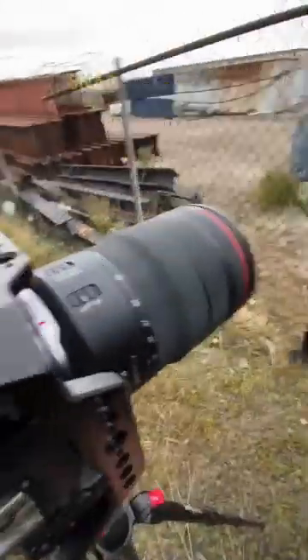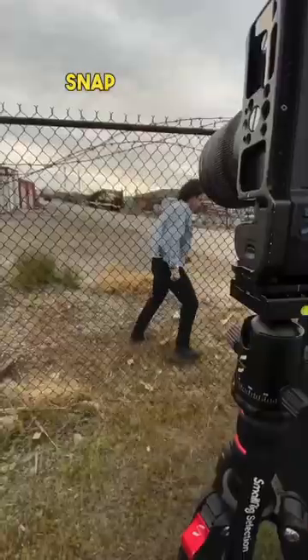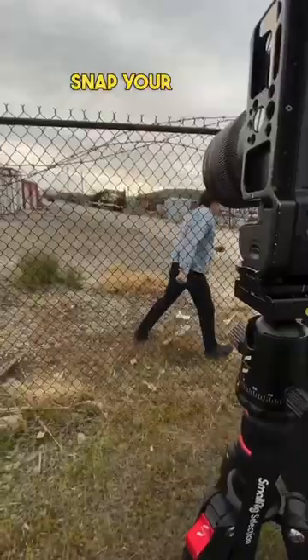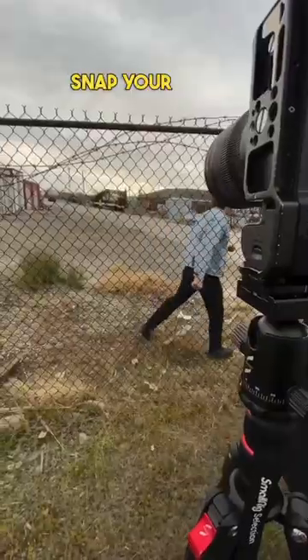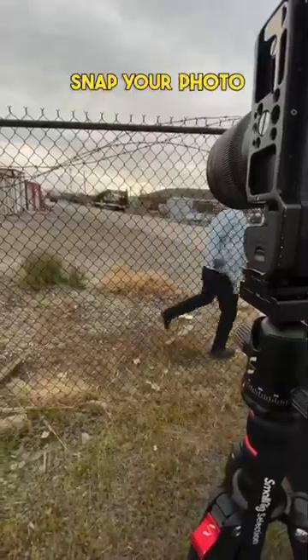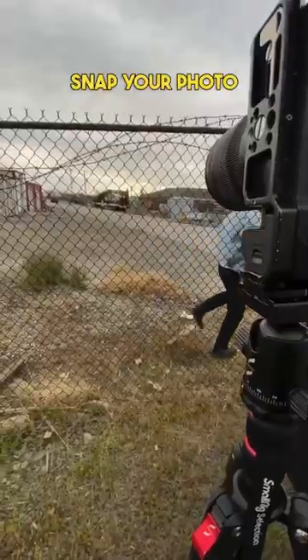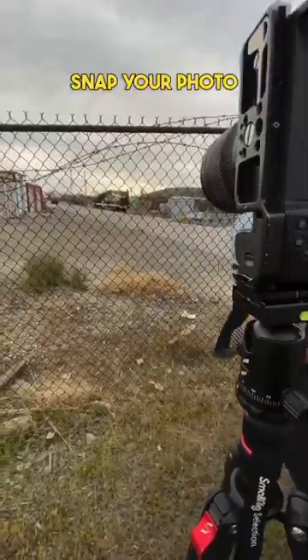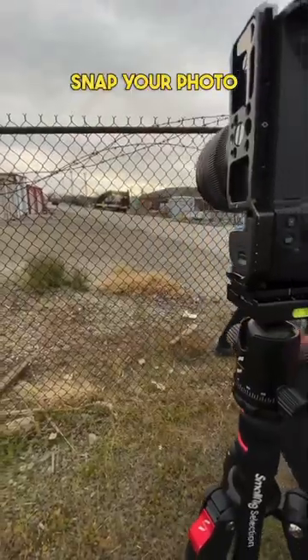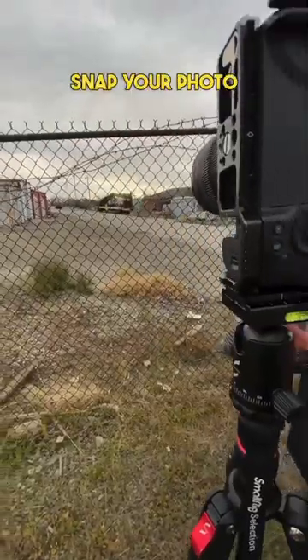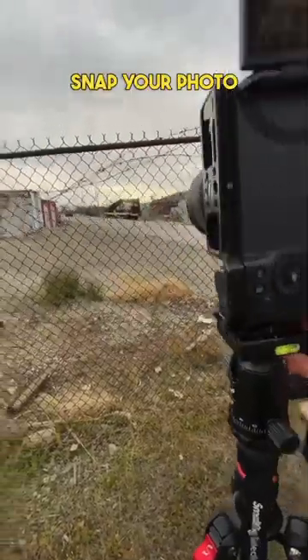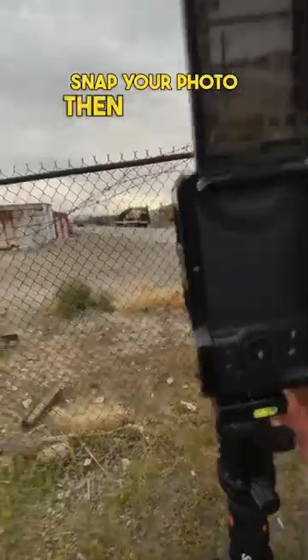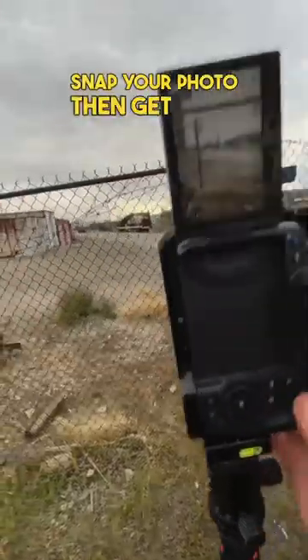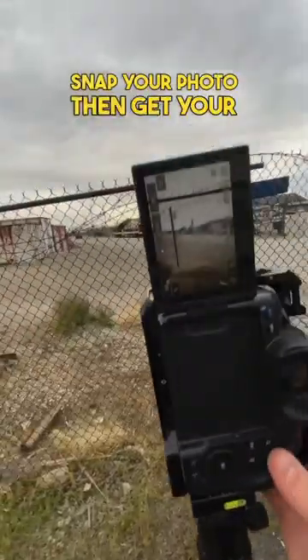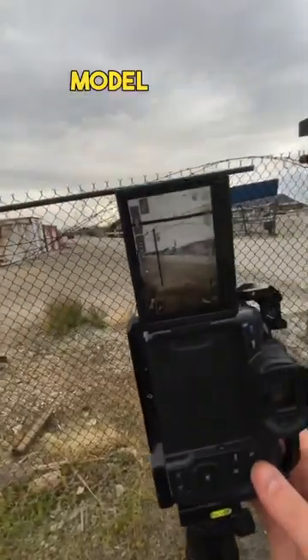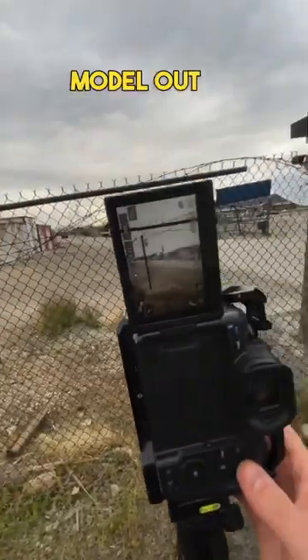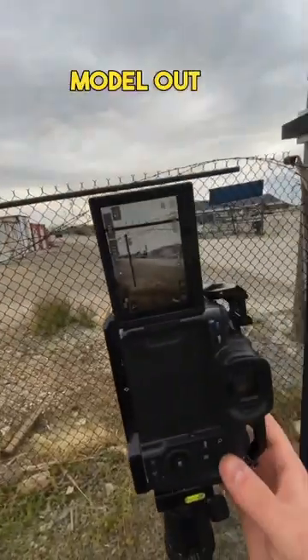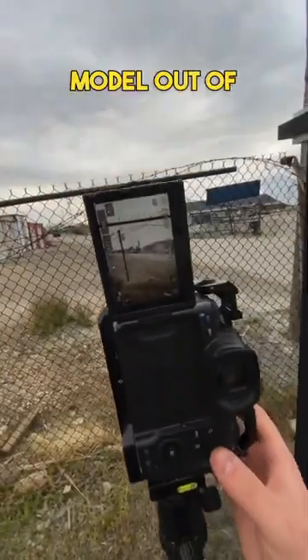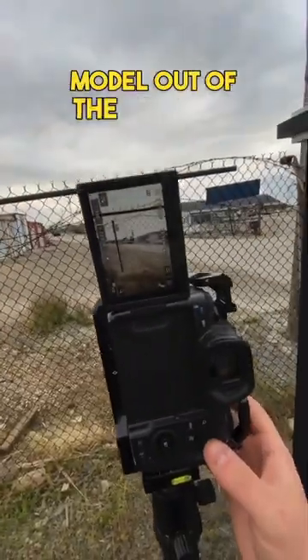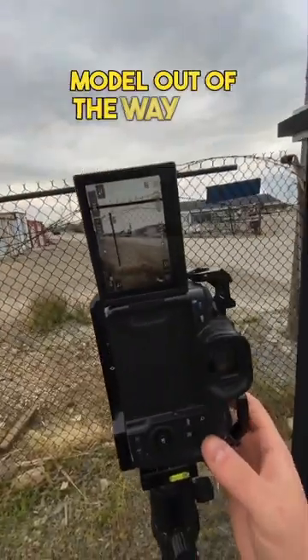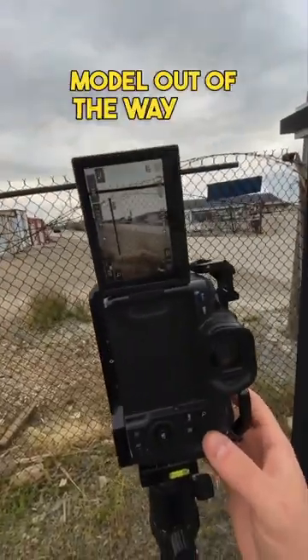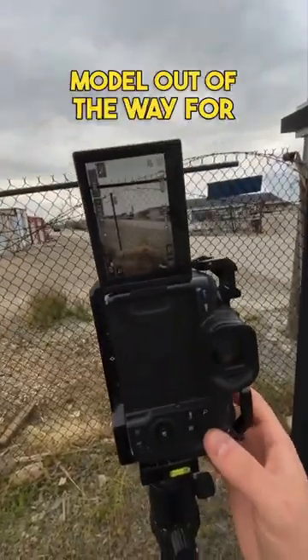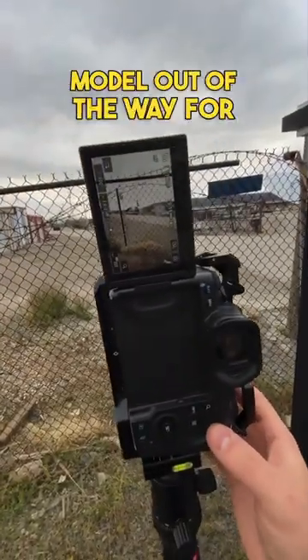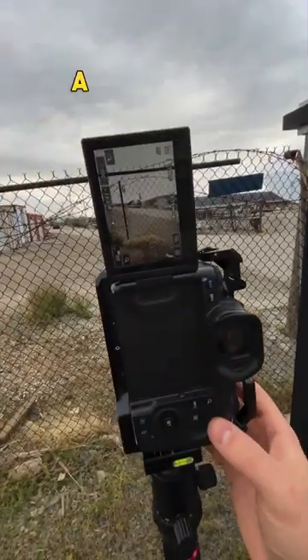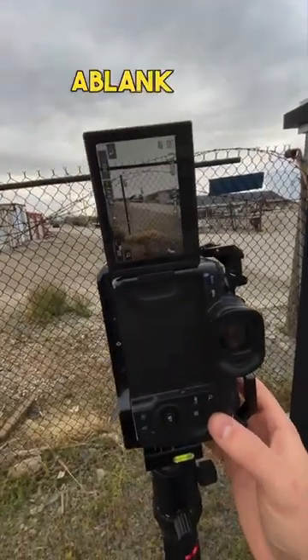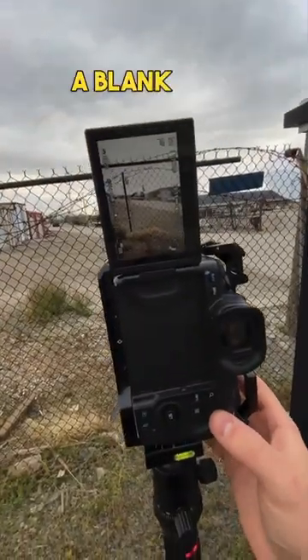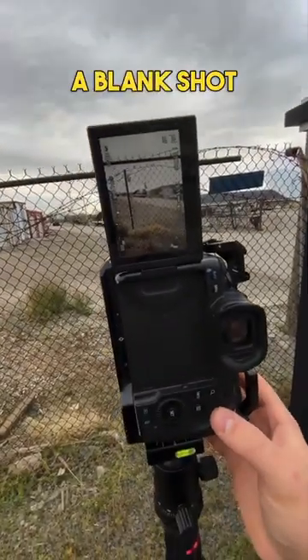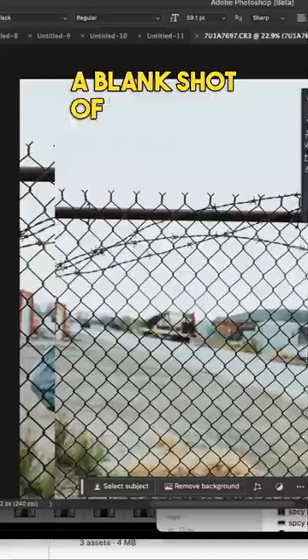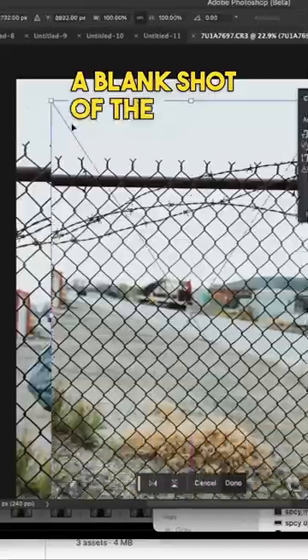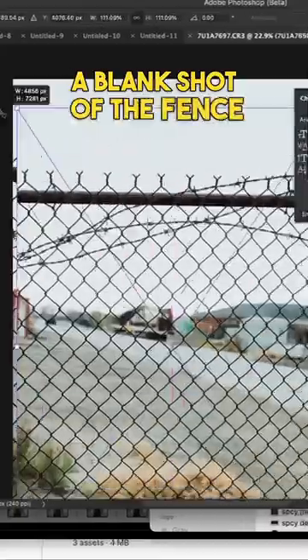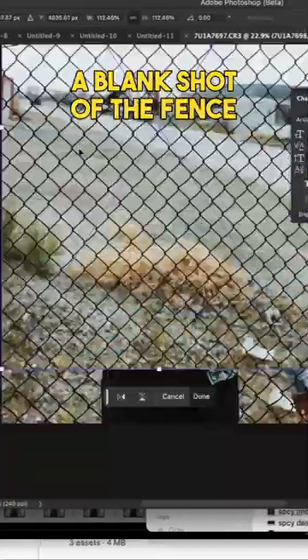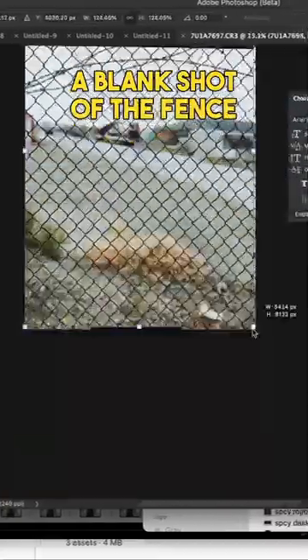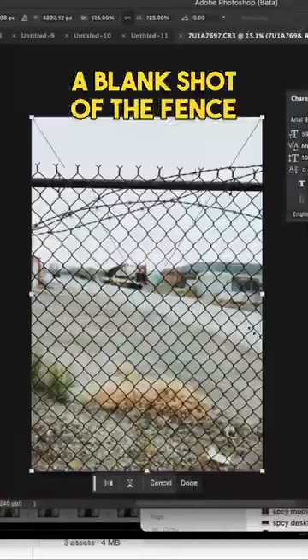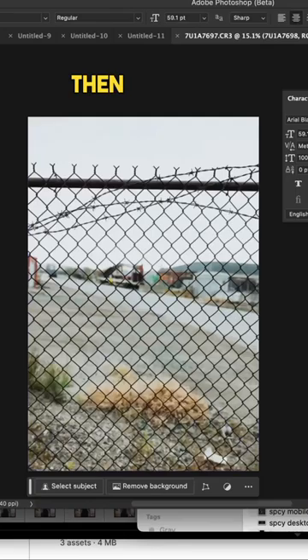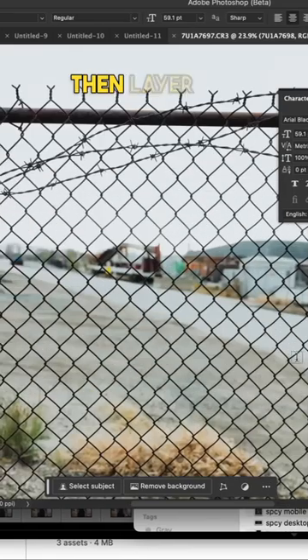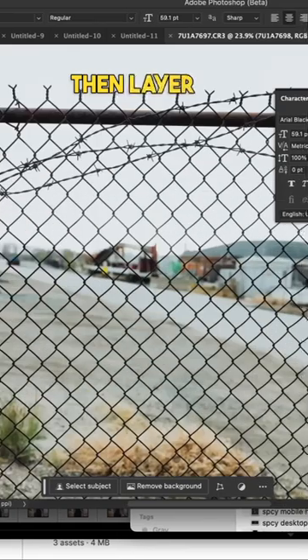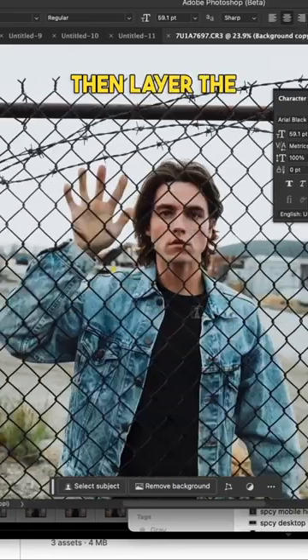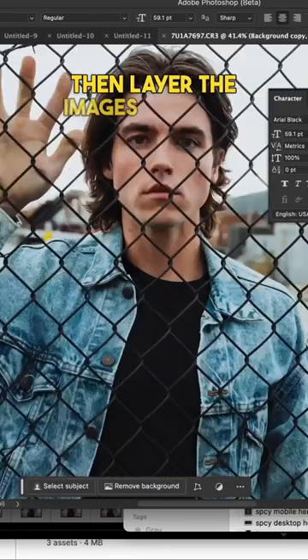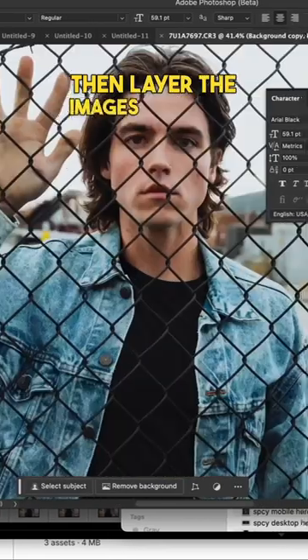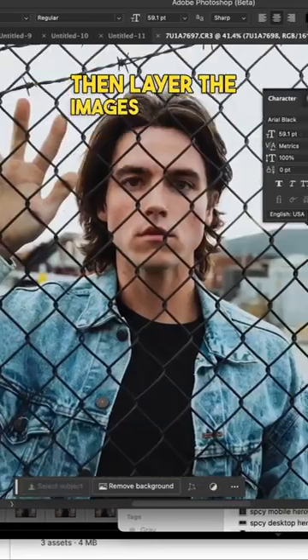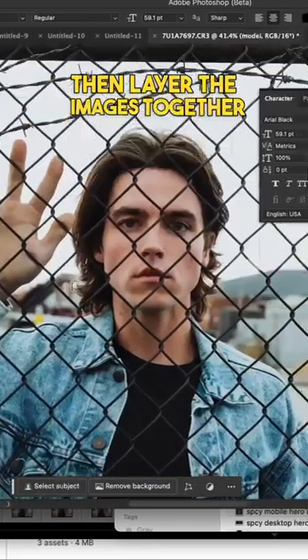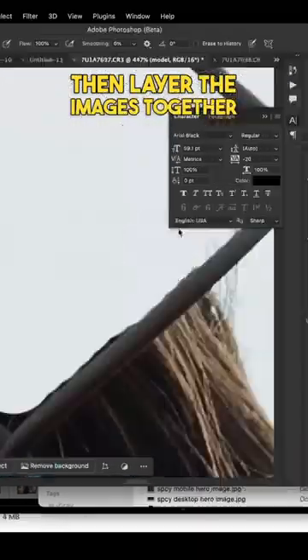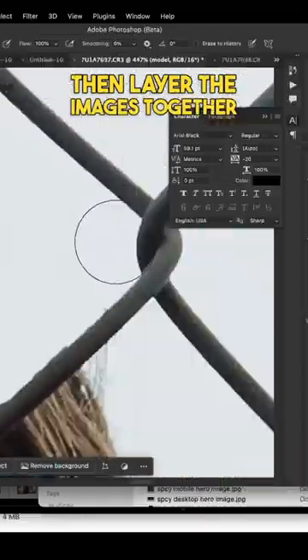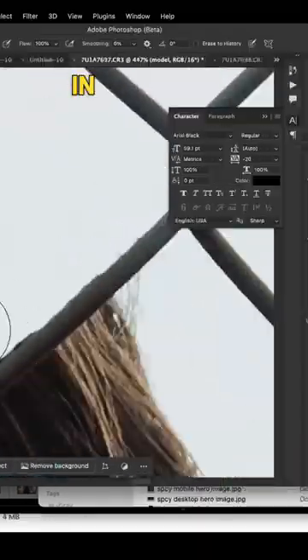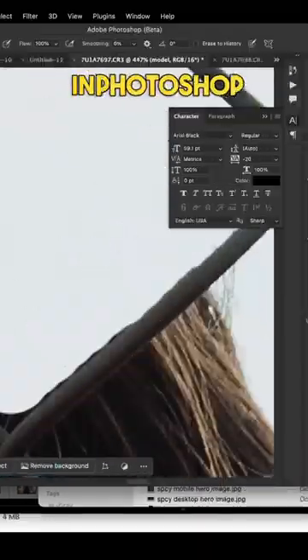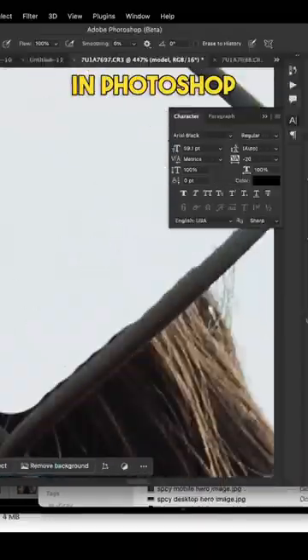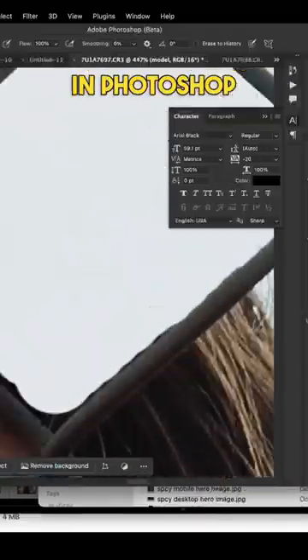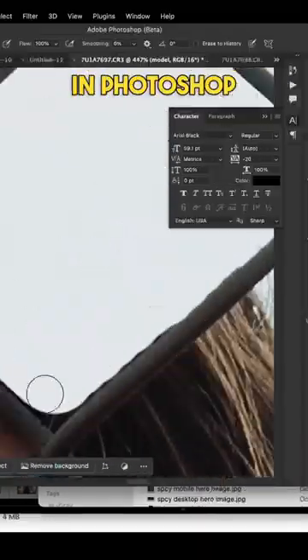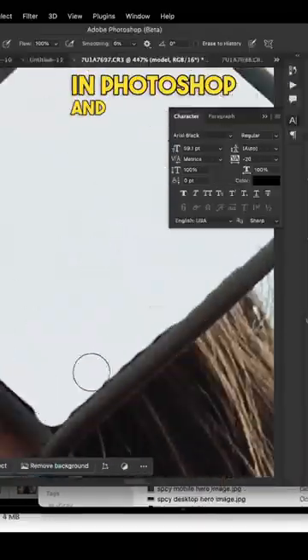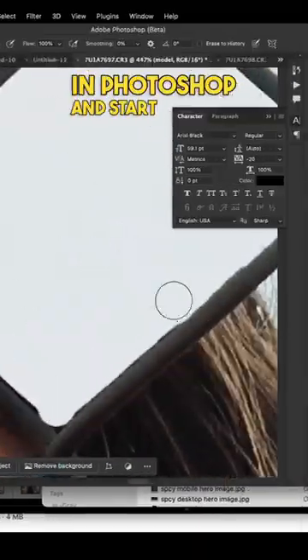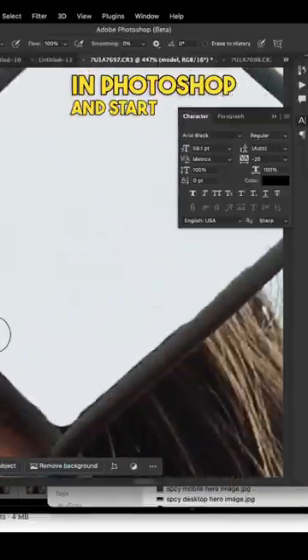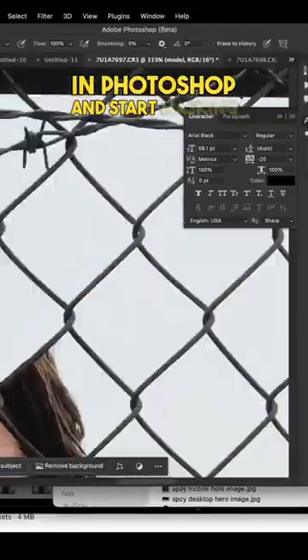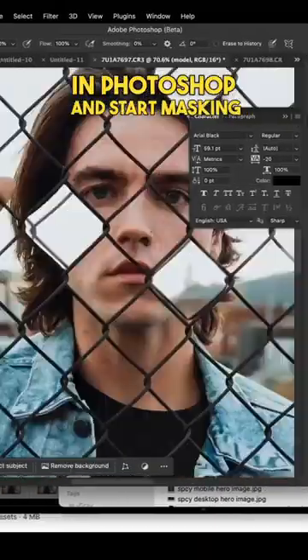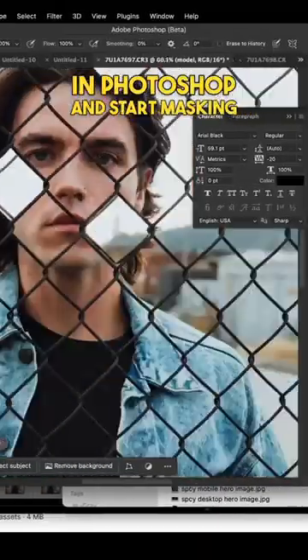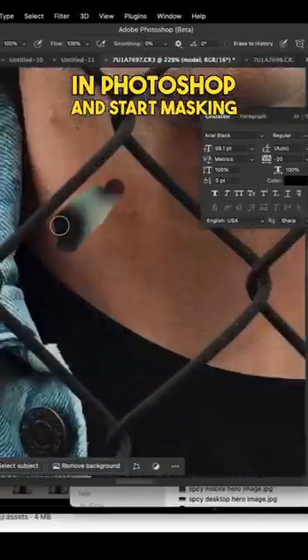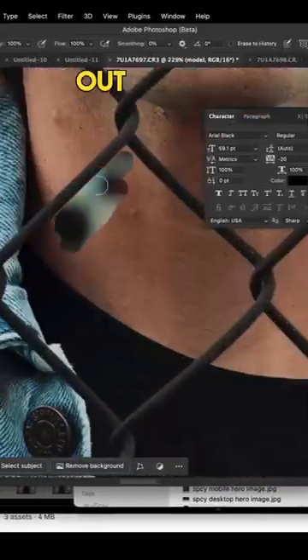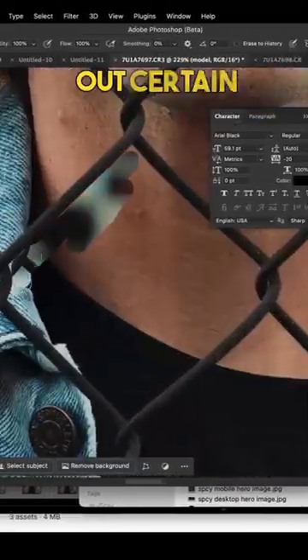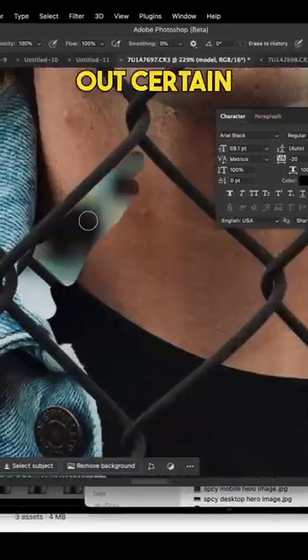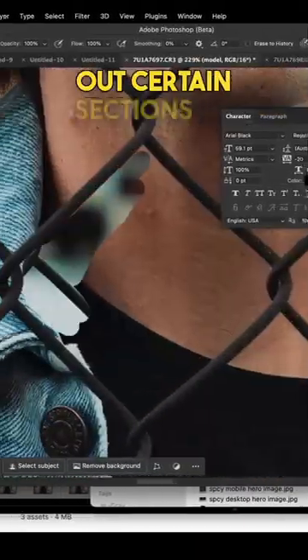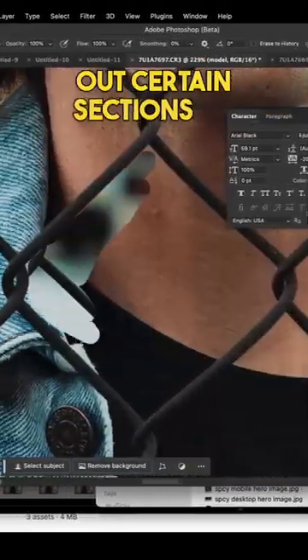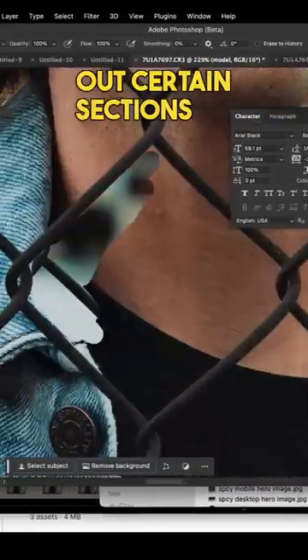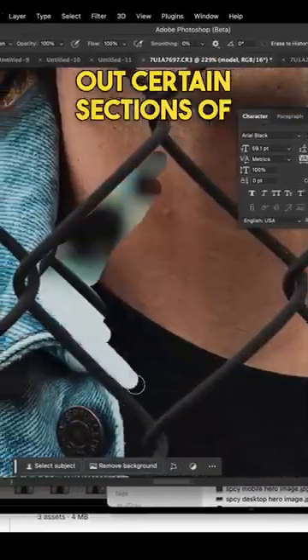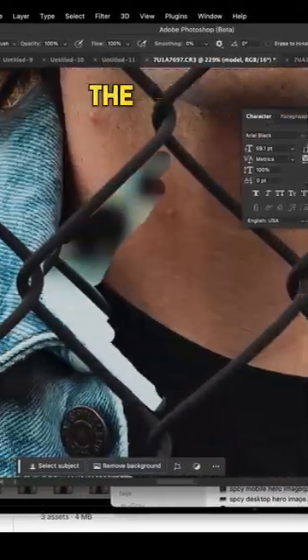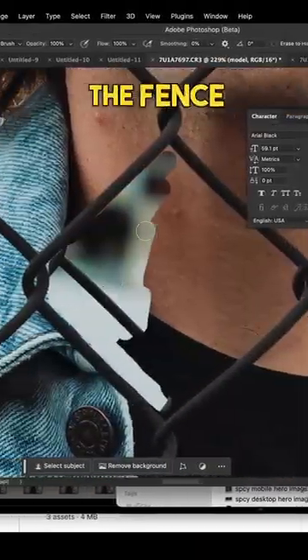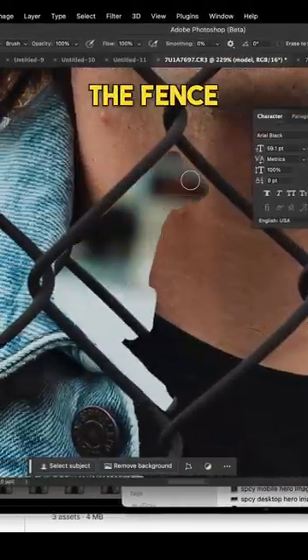Snap your photo, then get your model out of the way for a blank shot of the fence. Then layer the images together in Photoshop and start masking out certain sections of the fence.